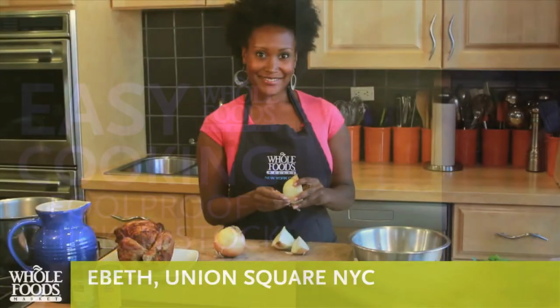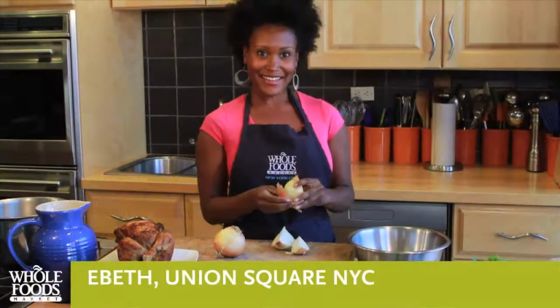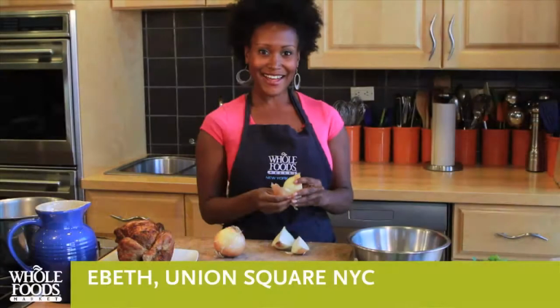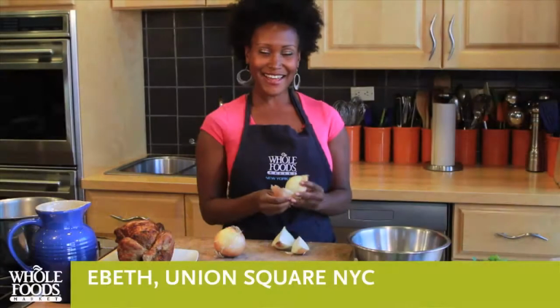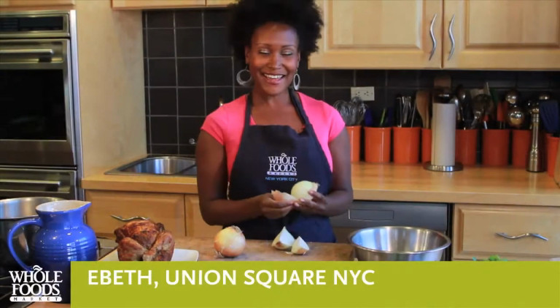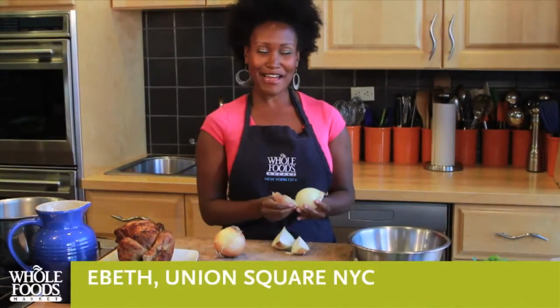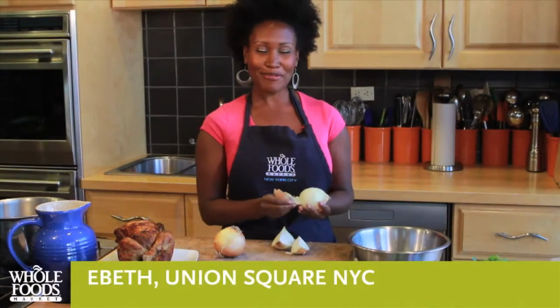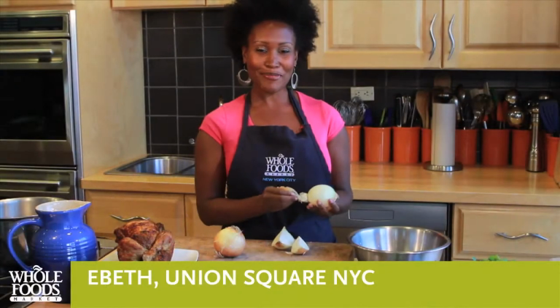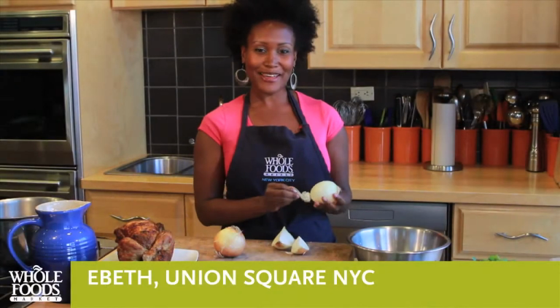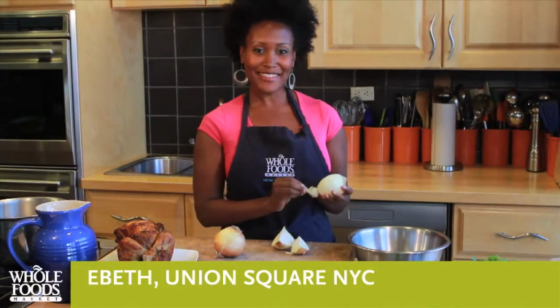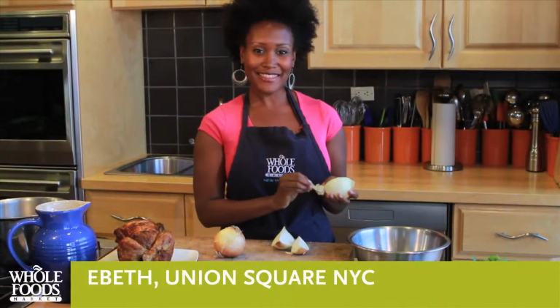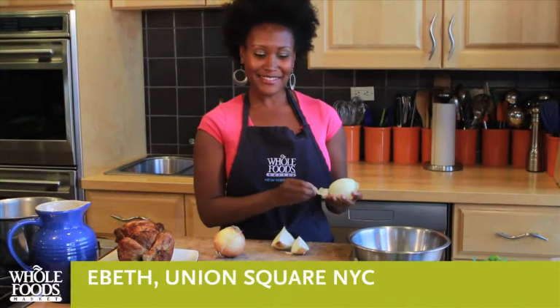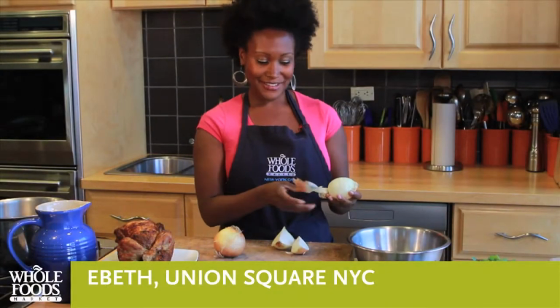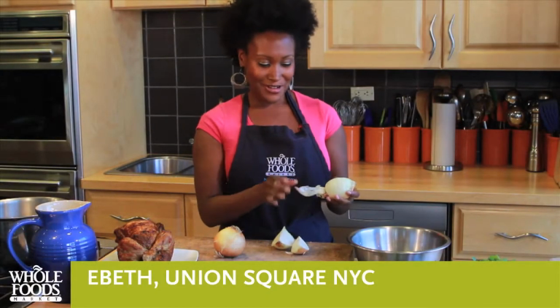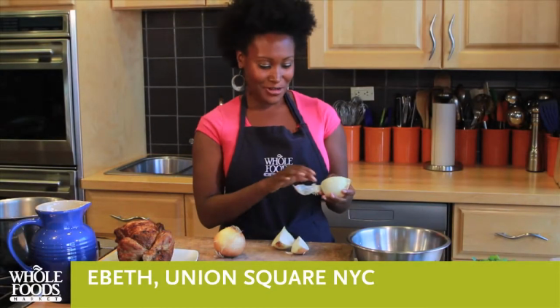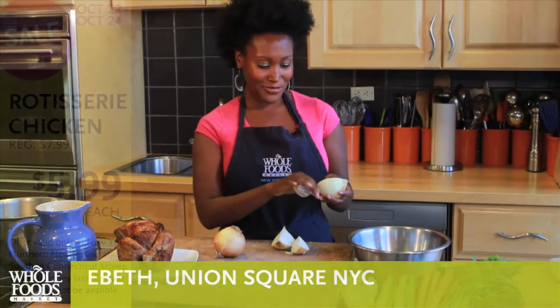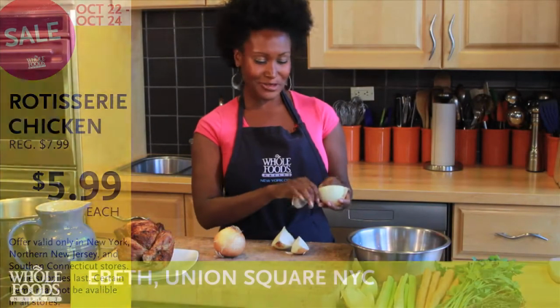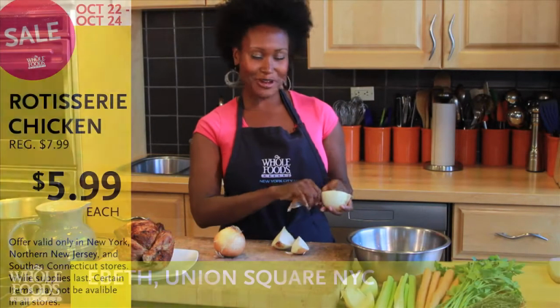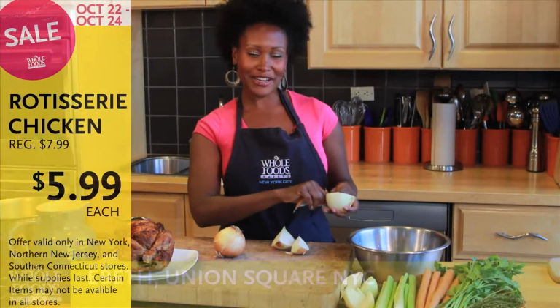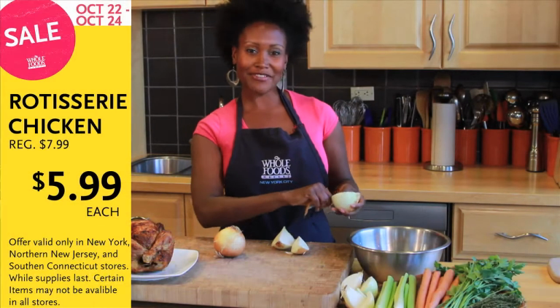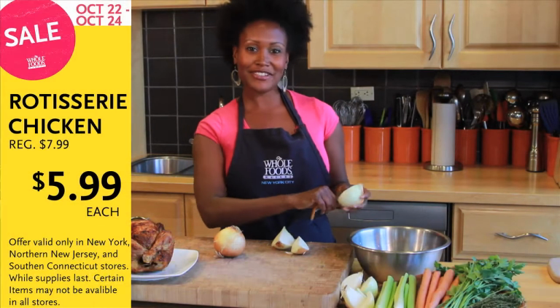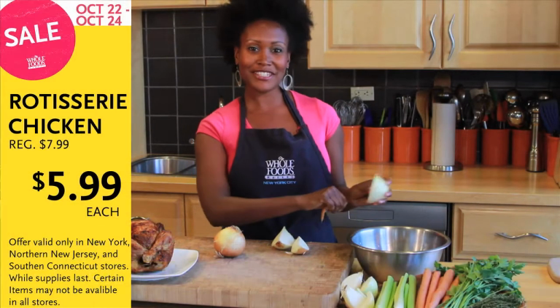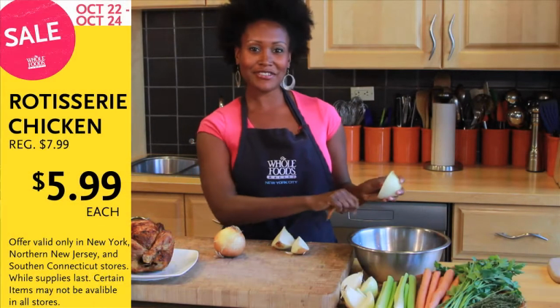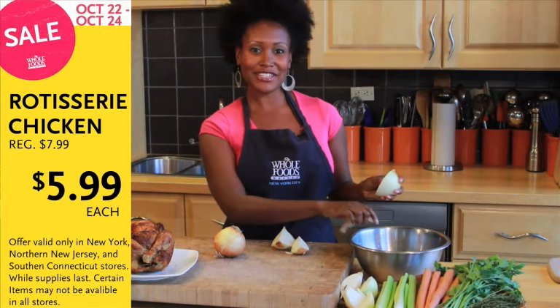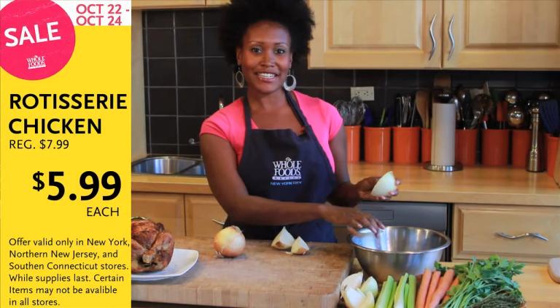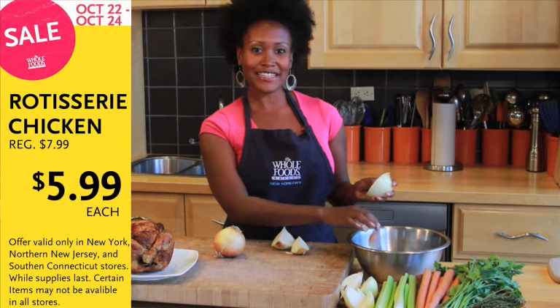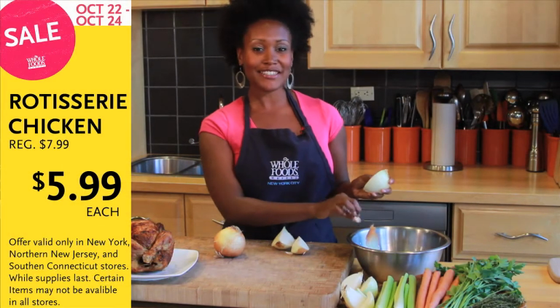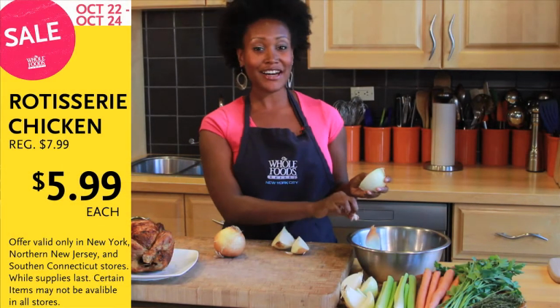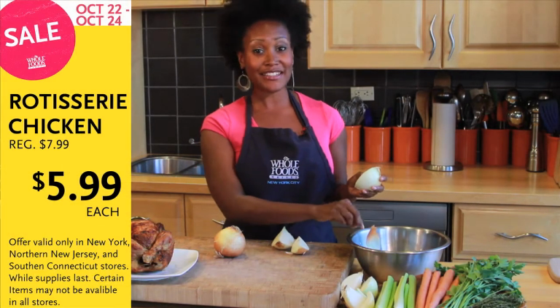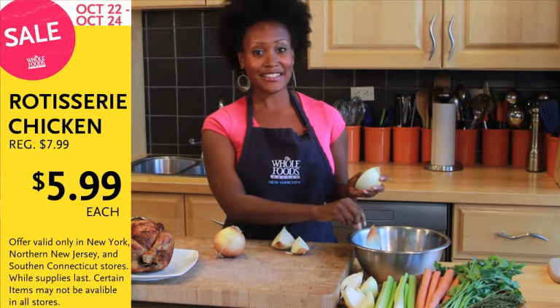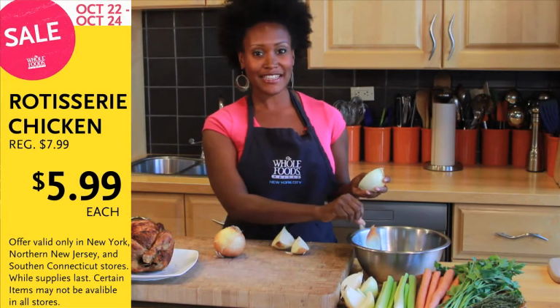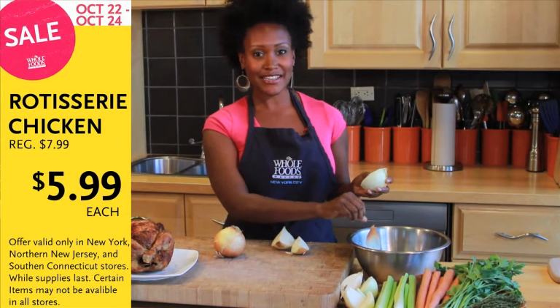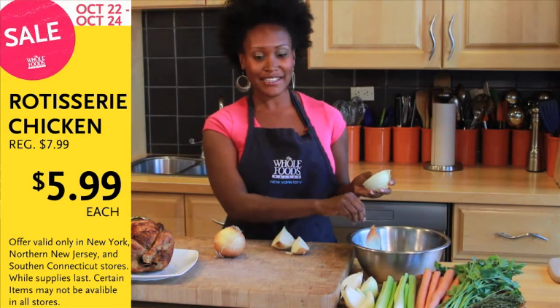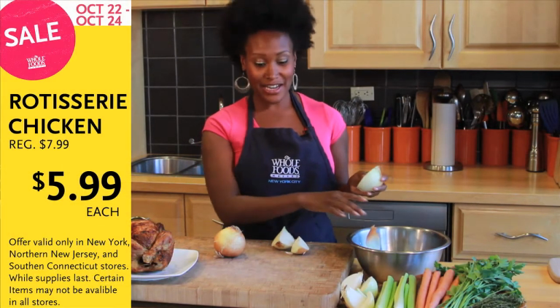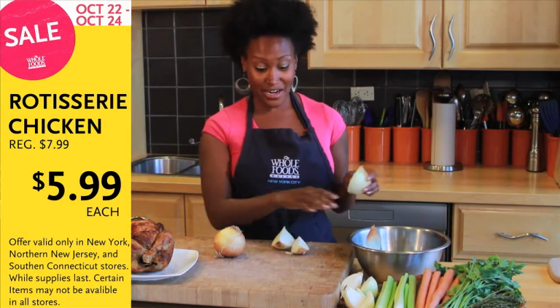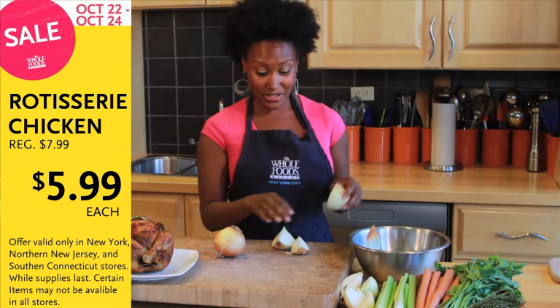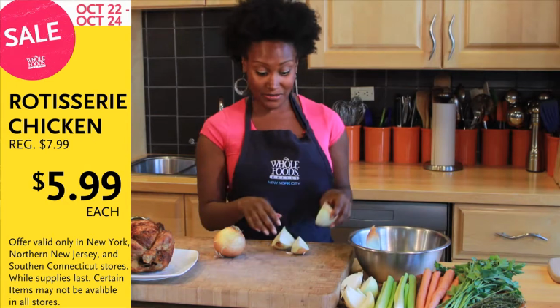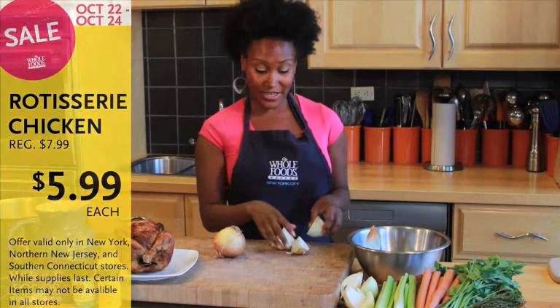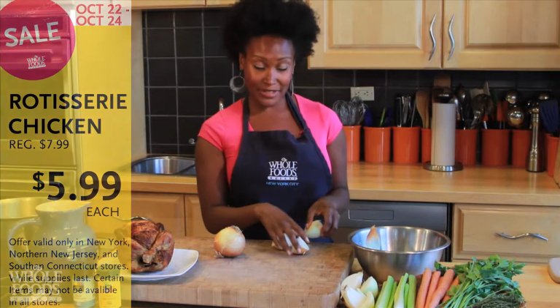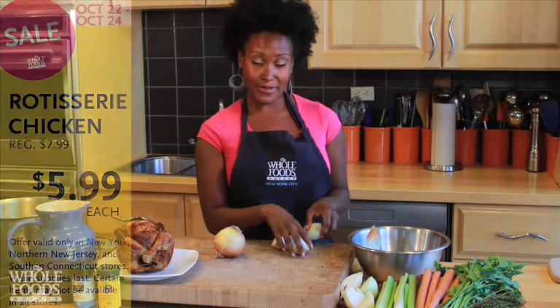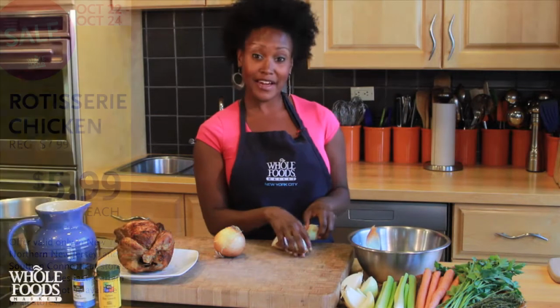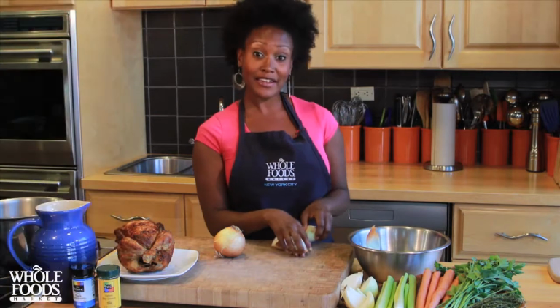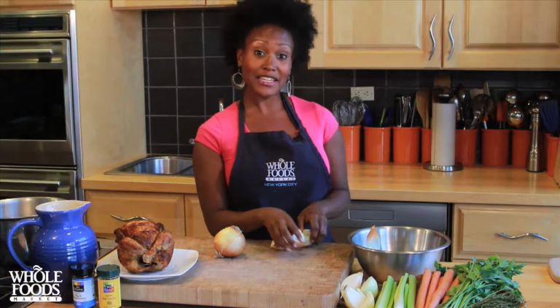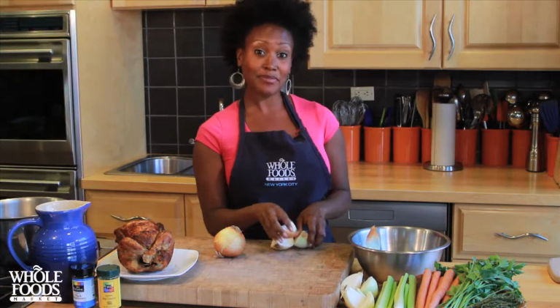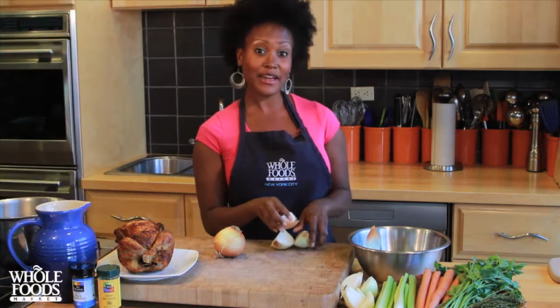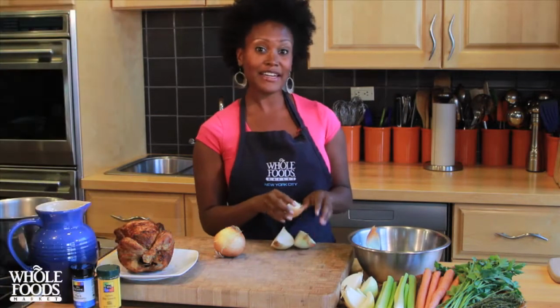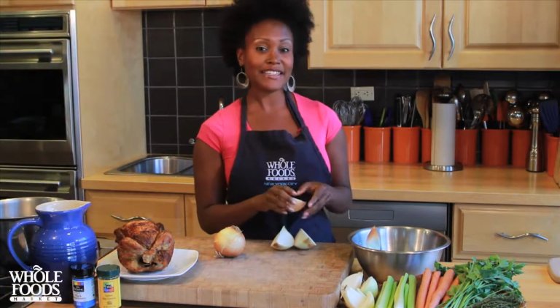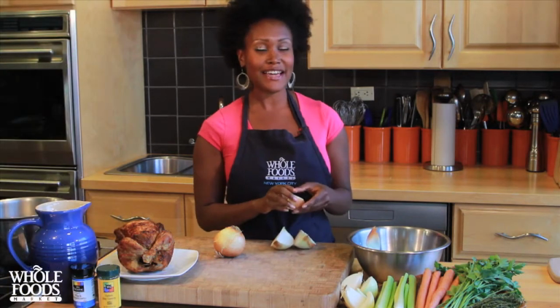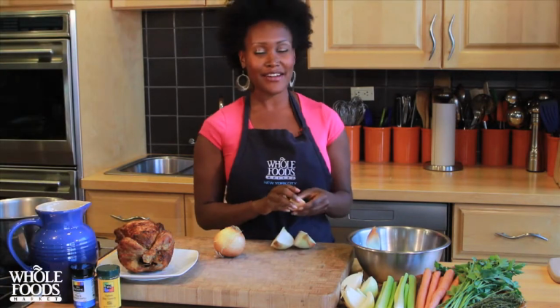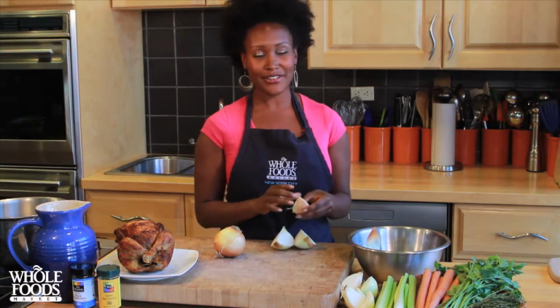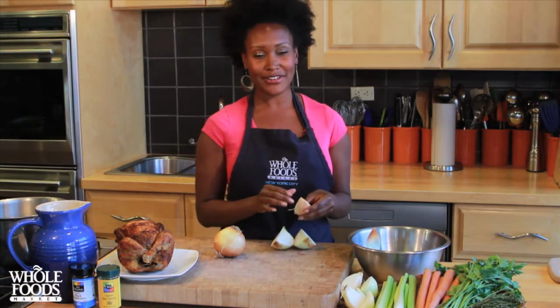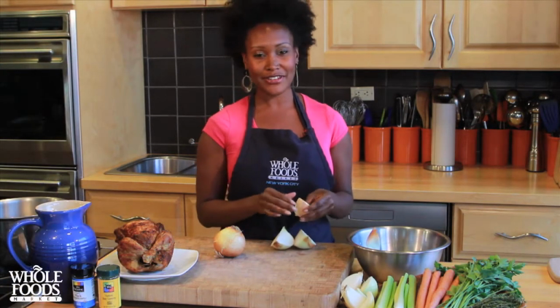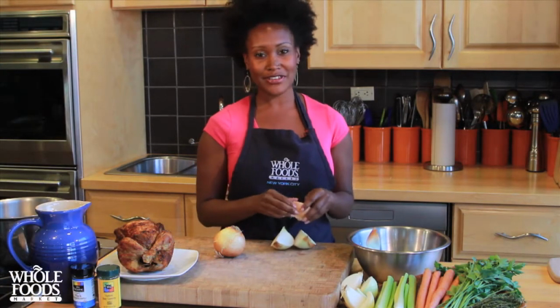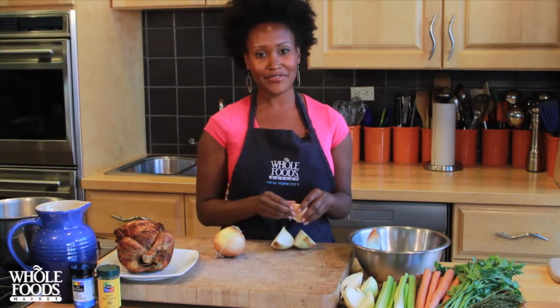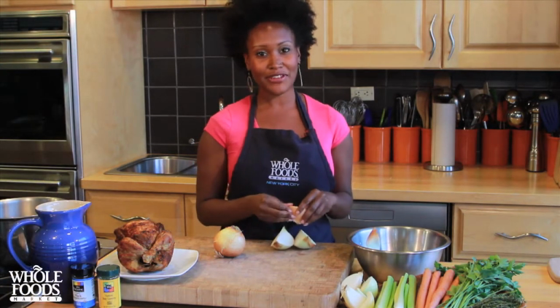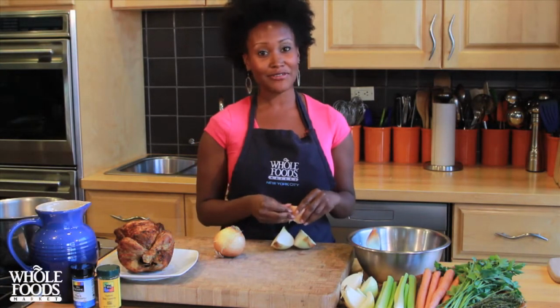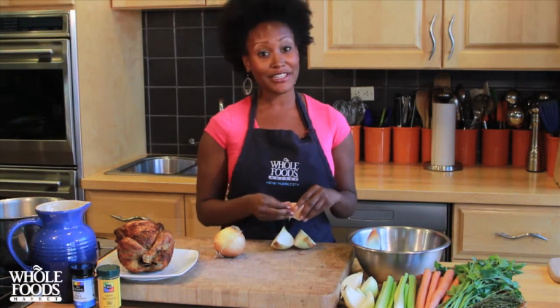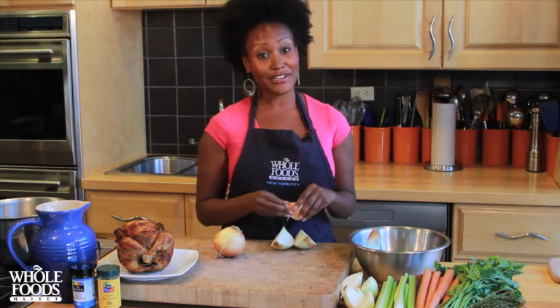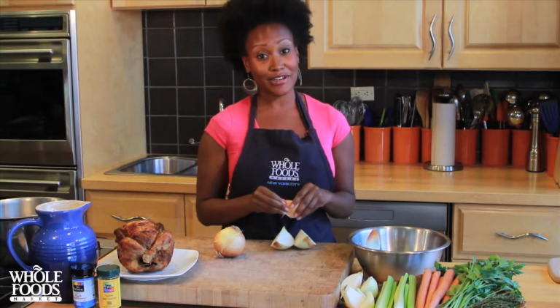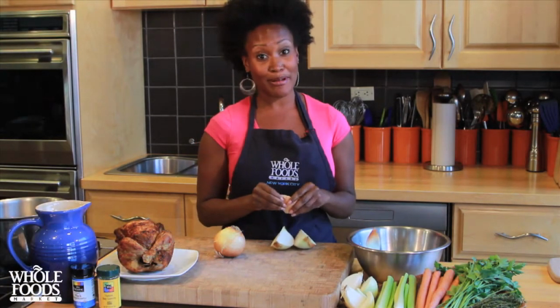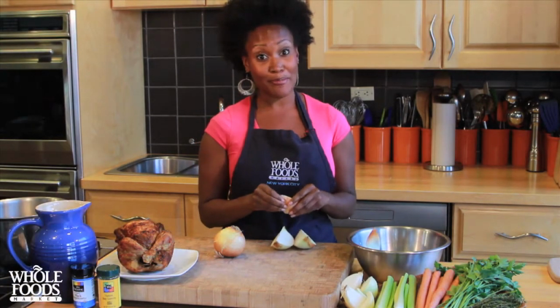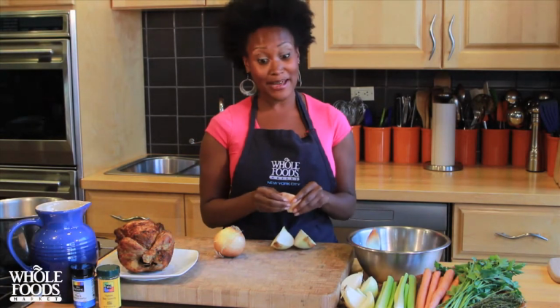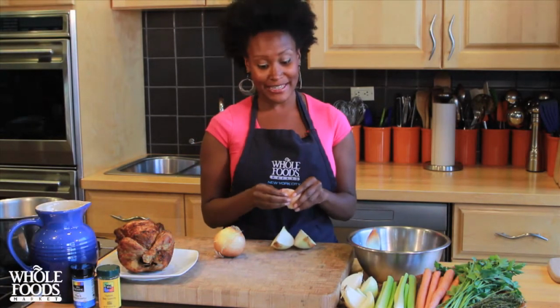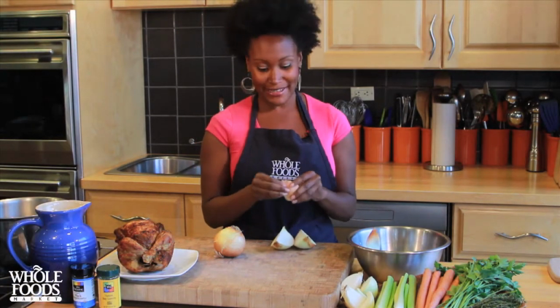Hi, I'm Ebeth. Hofe's Market Rotisserie Chicken is on sale, and ours are raised without antibiotics ever, so you can feel really good about buying them.